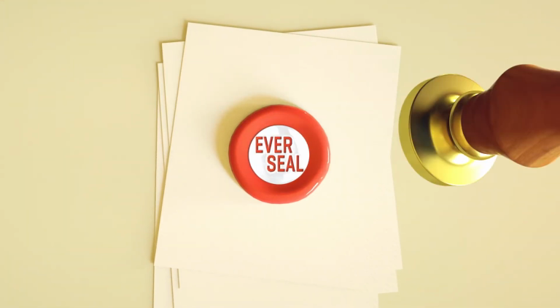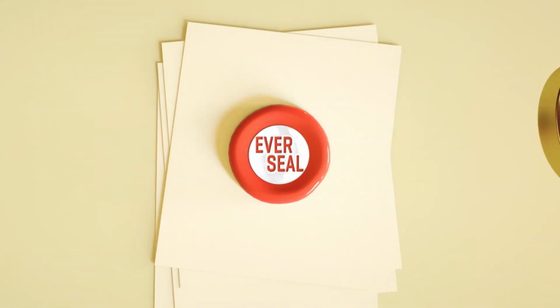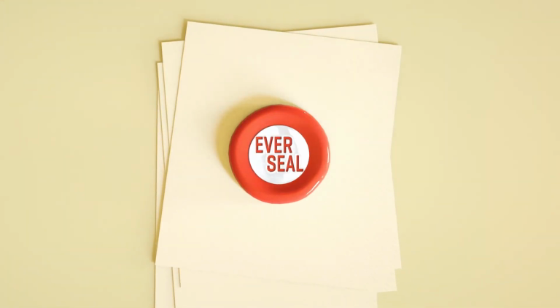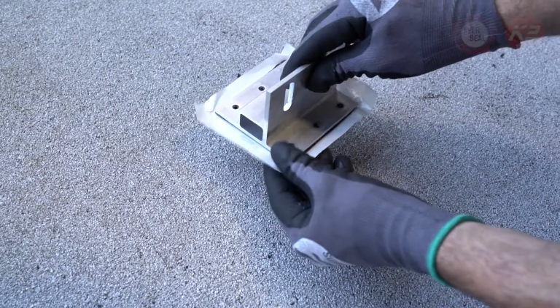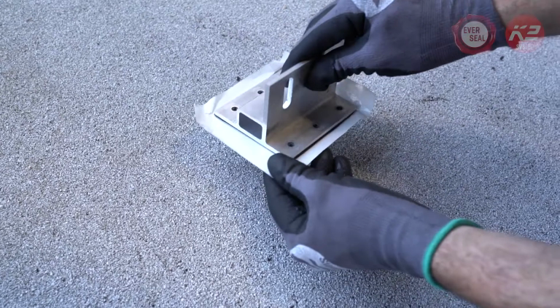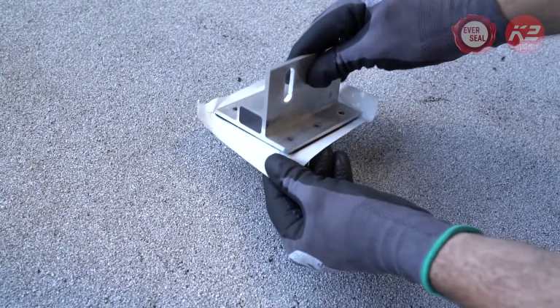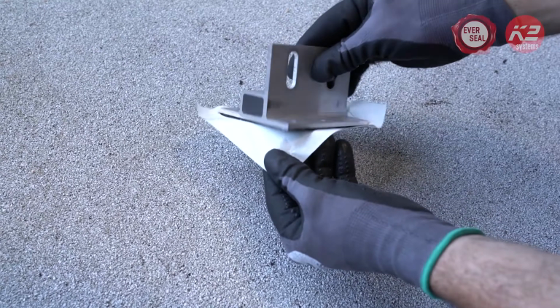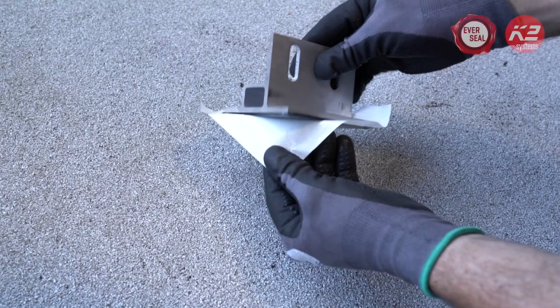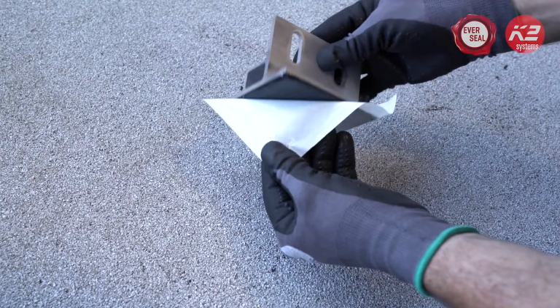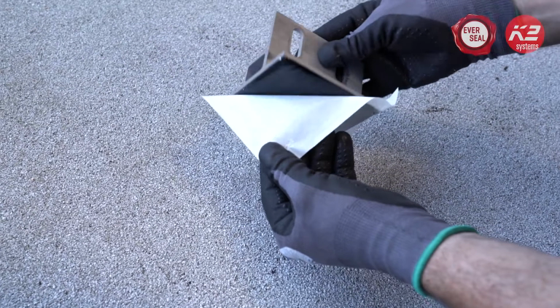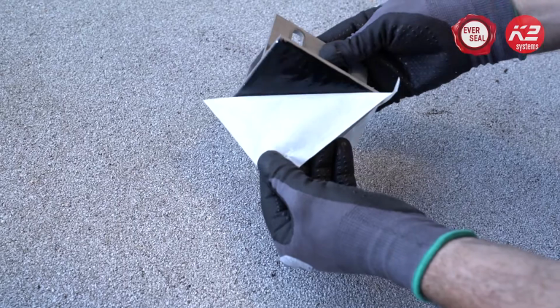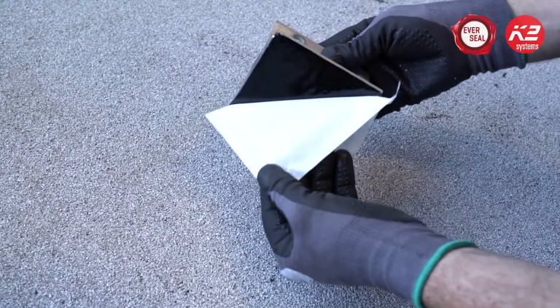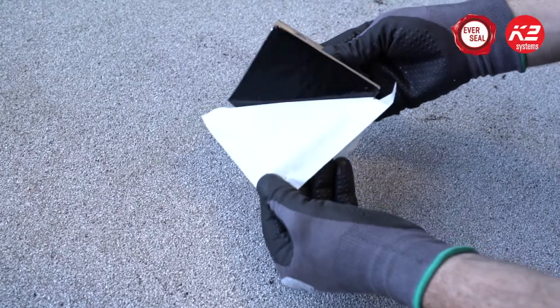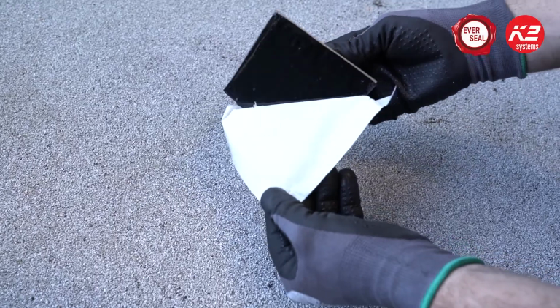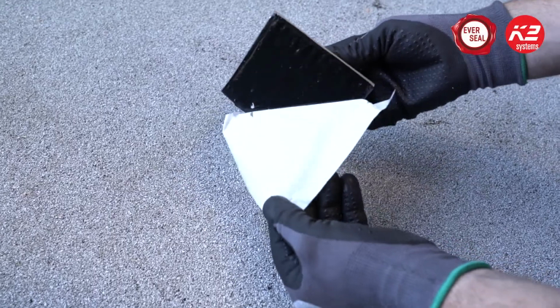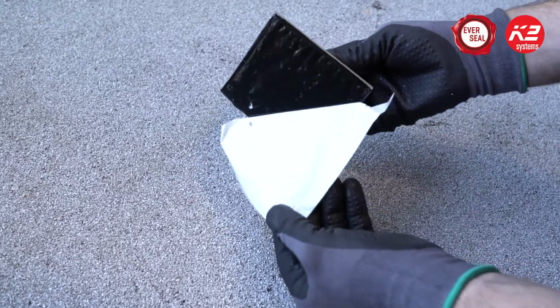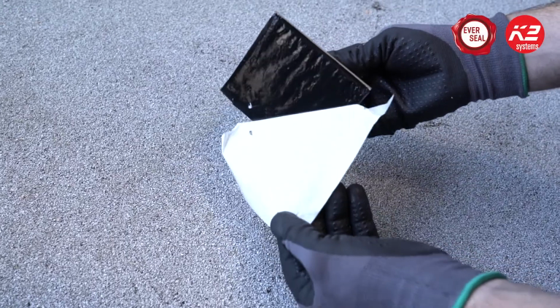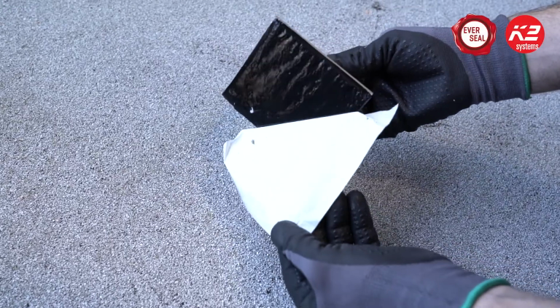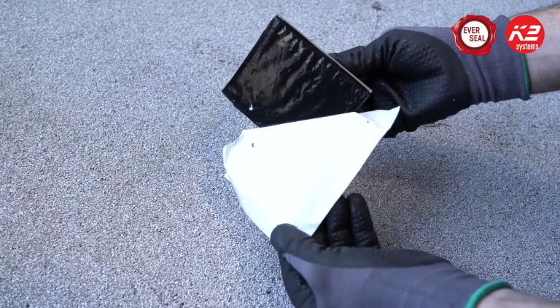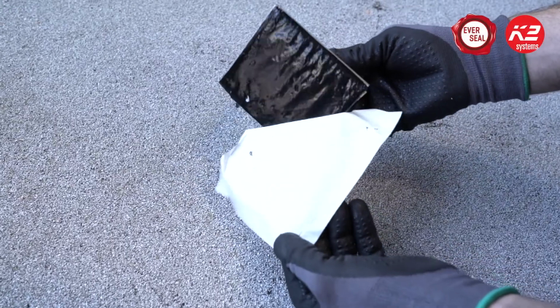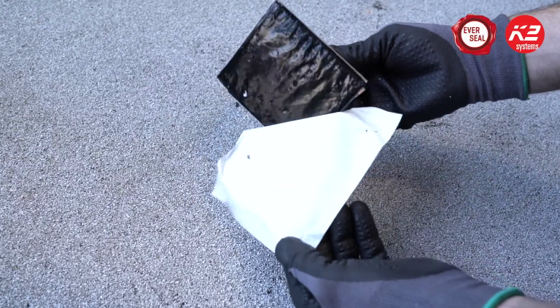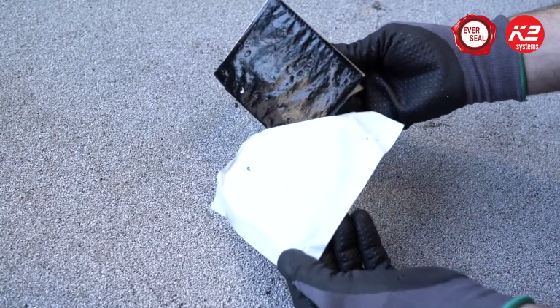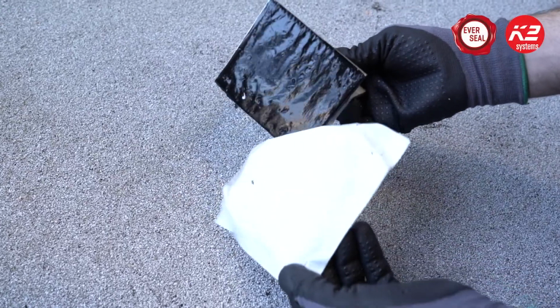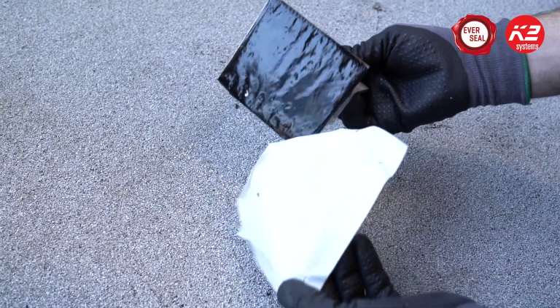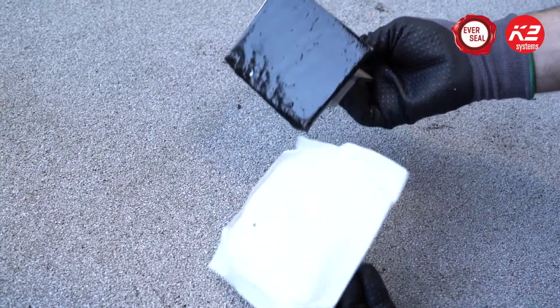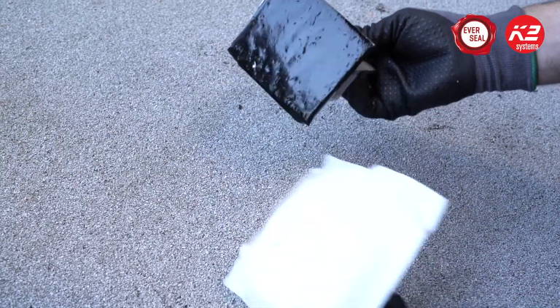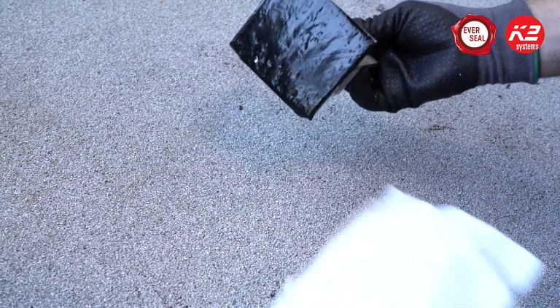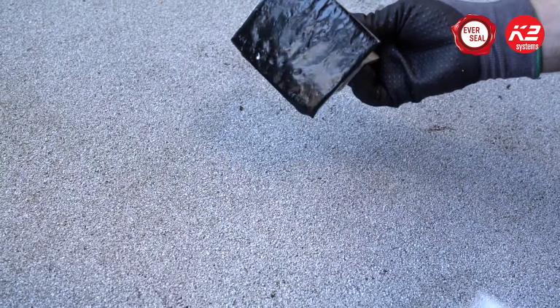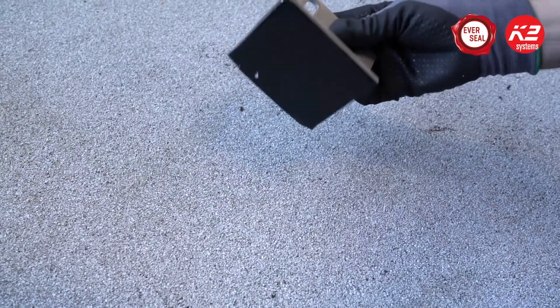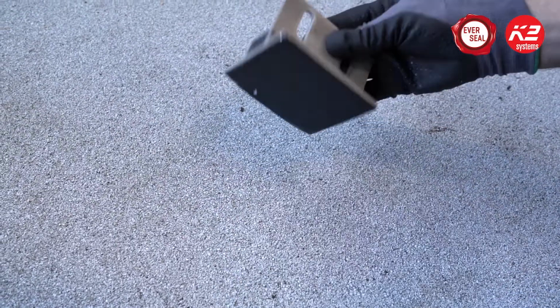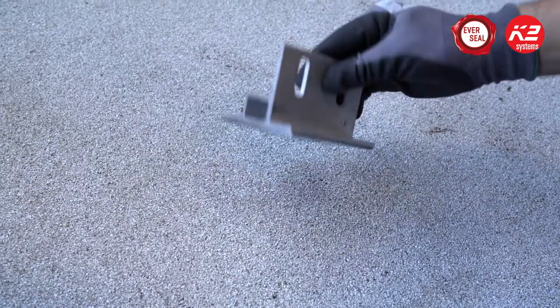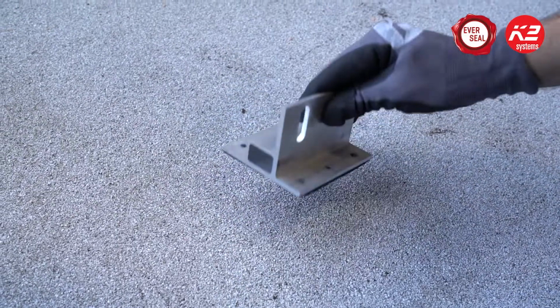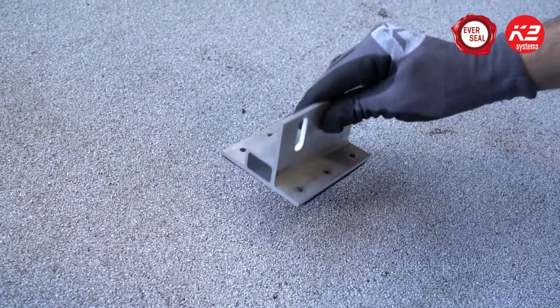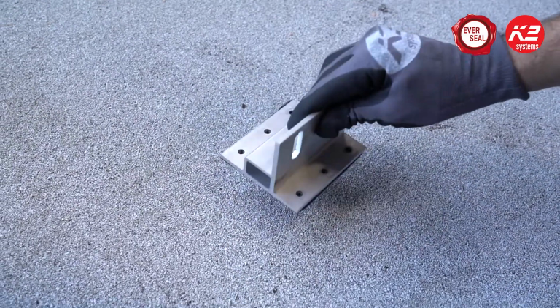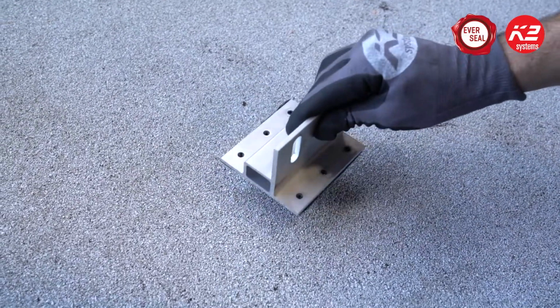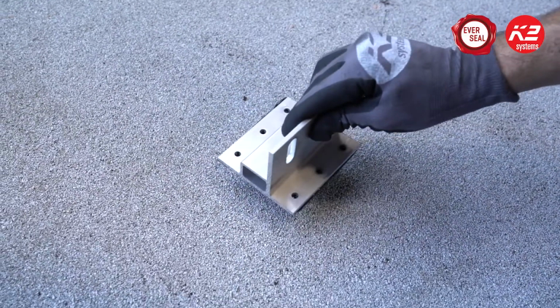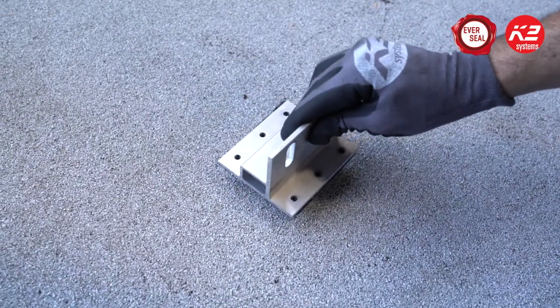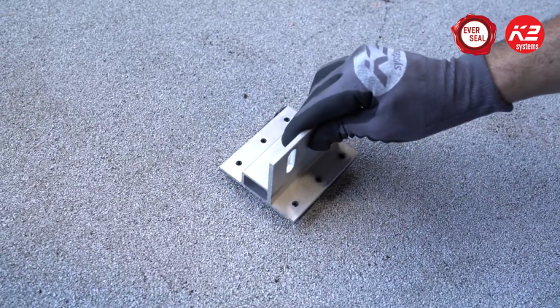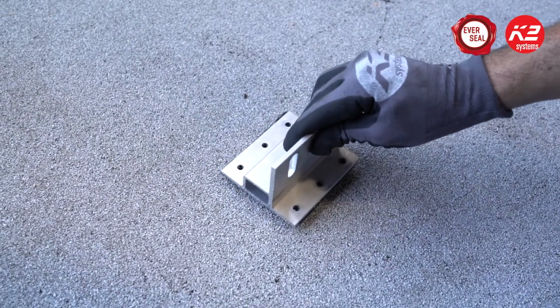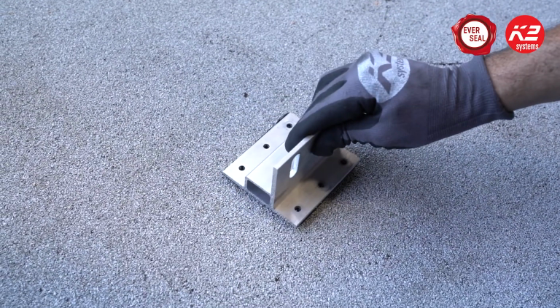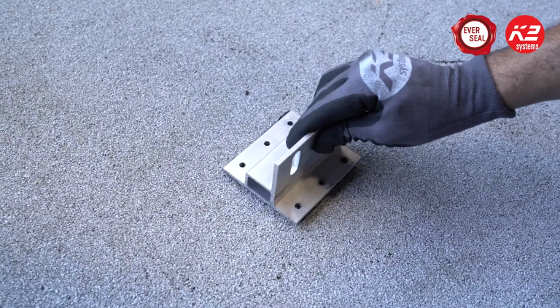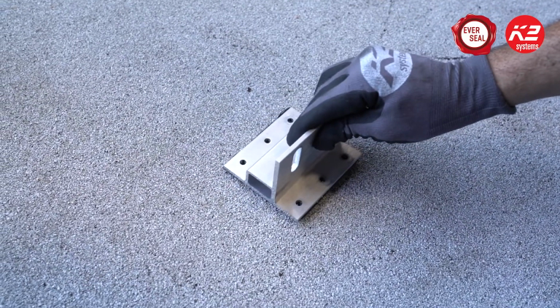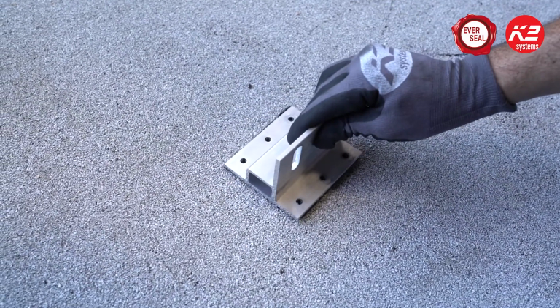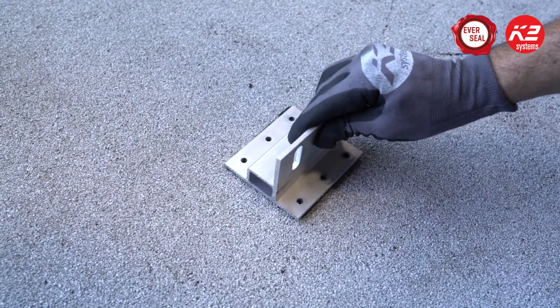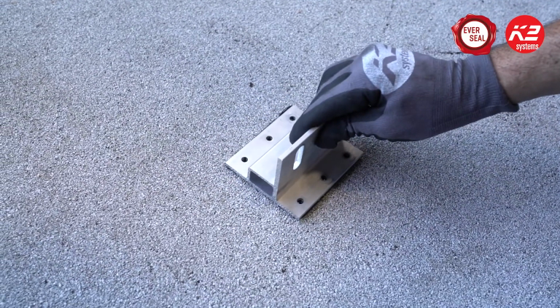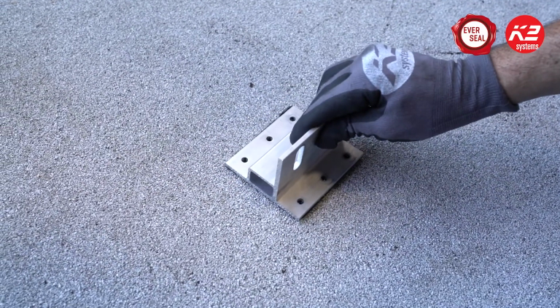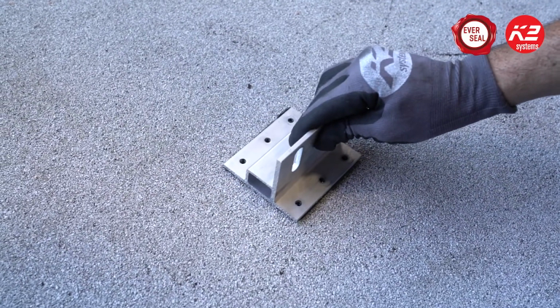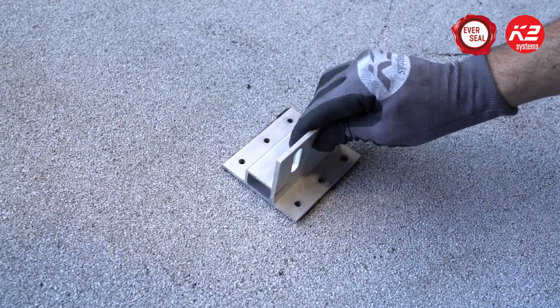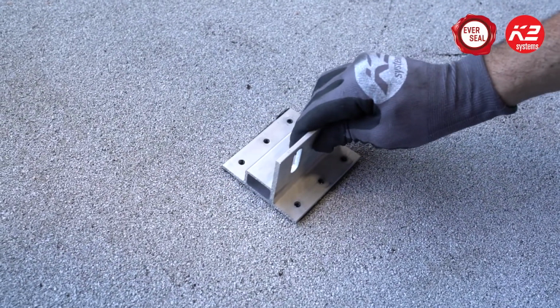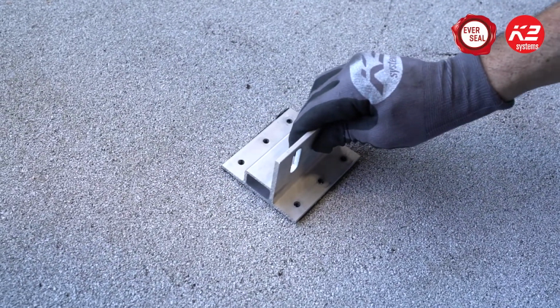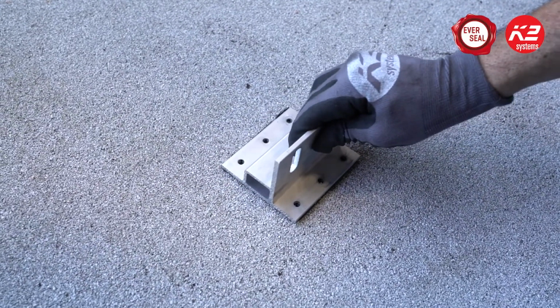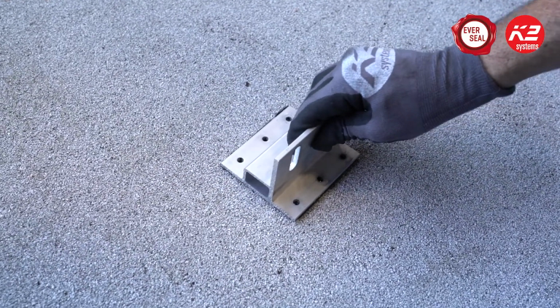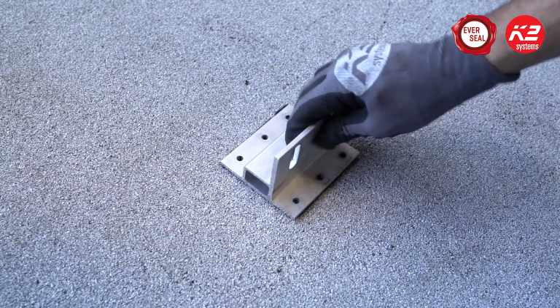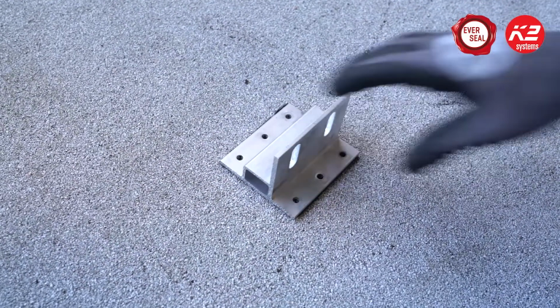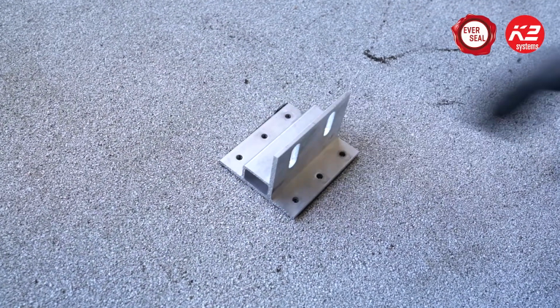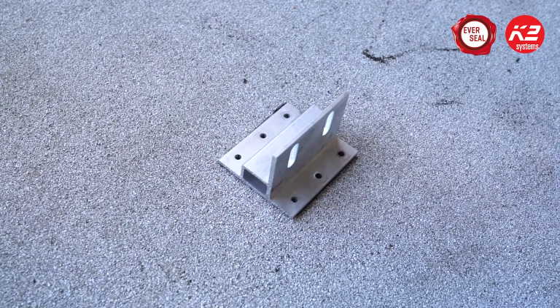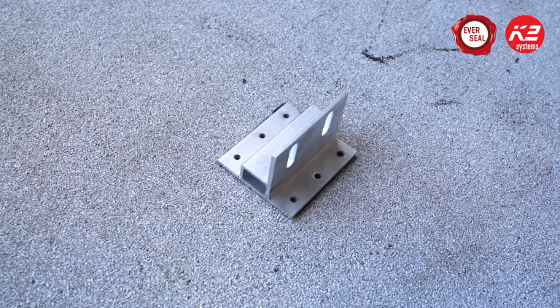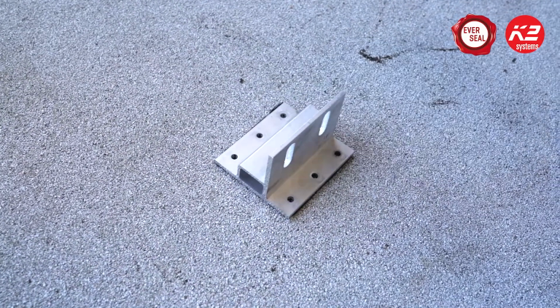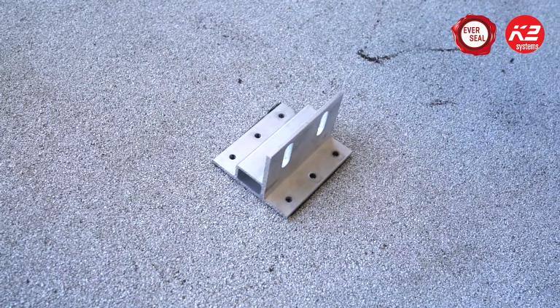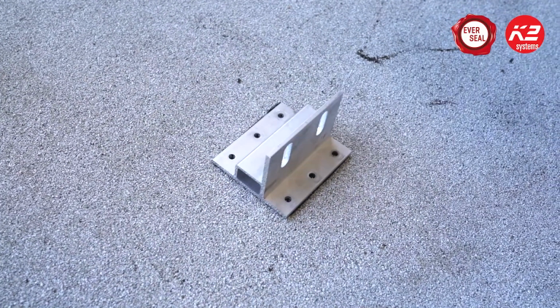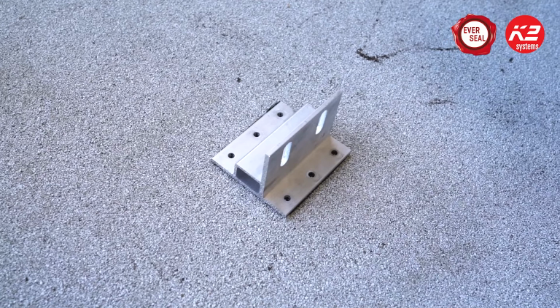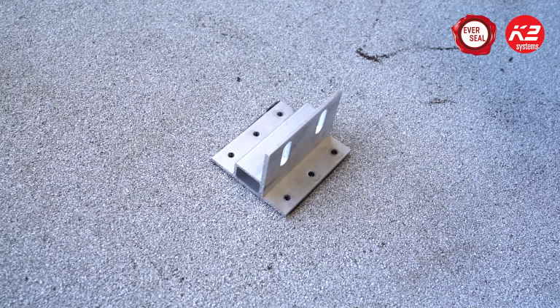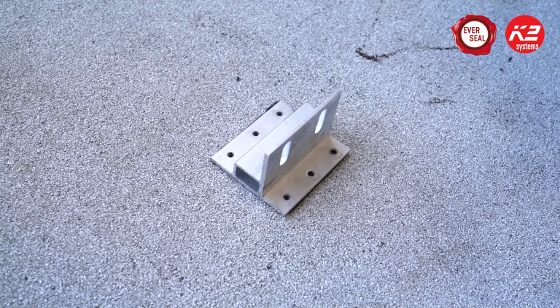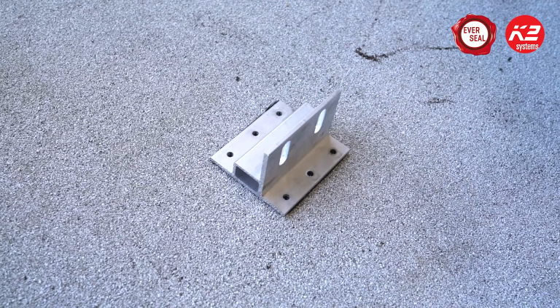The K2 EverSeal is a self-sealing rubber pad that is tested for strength, longevity, and waterproofing.